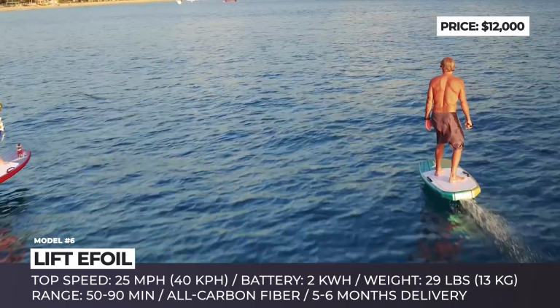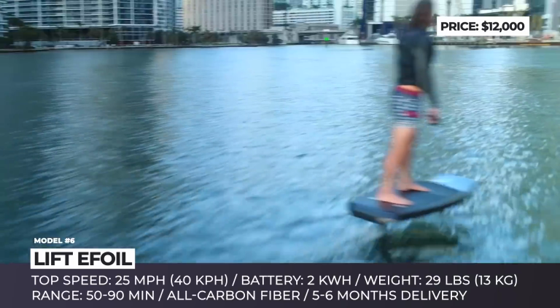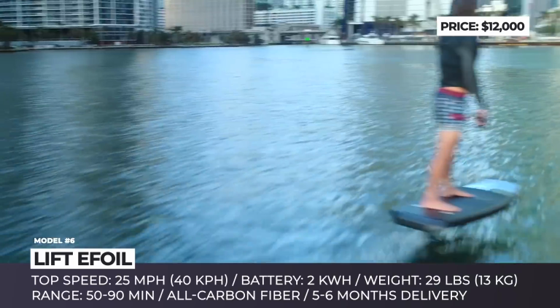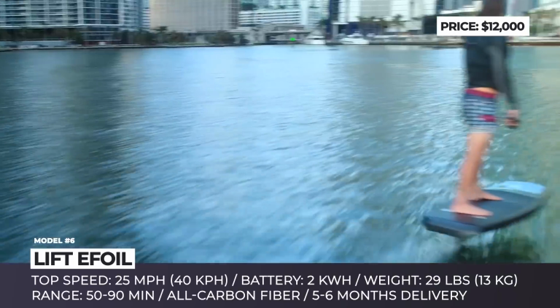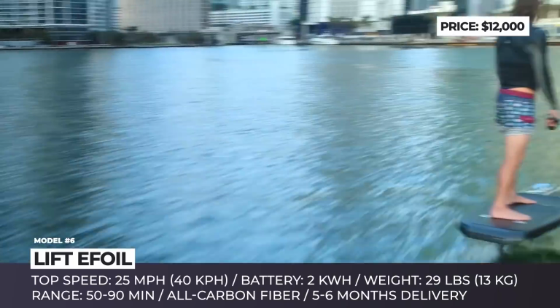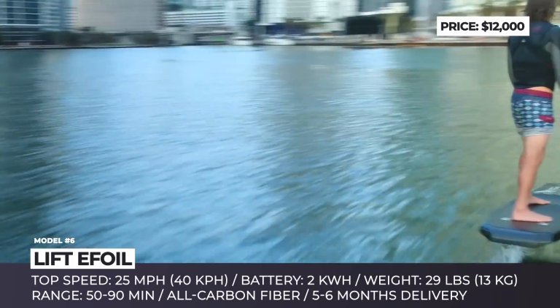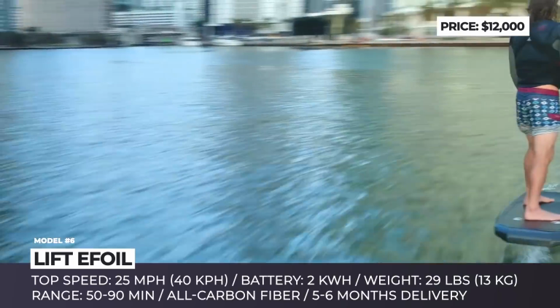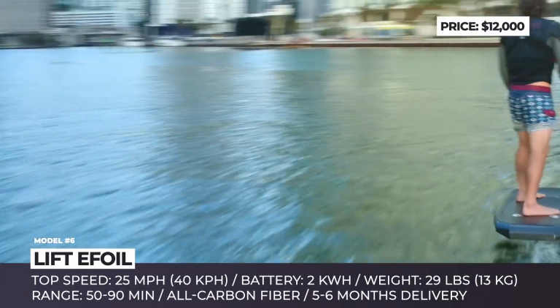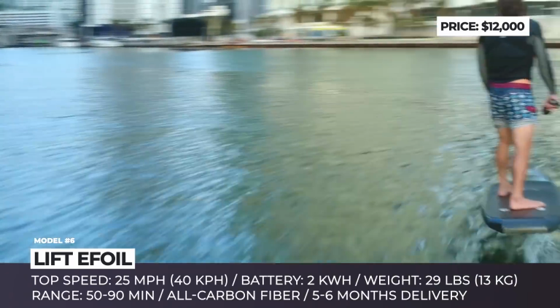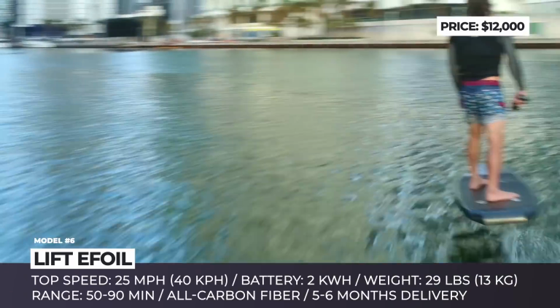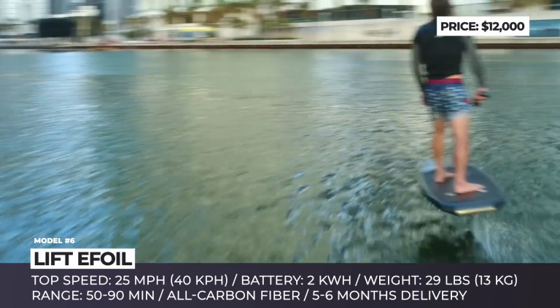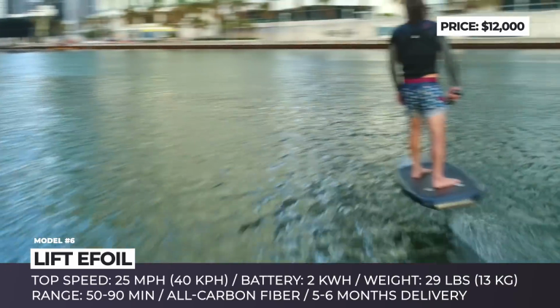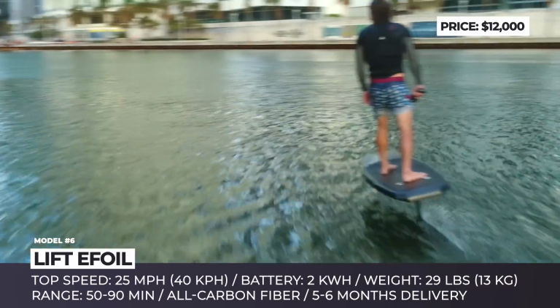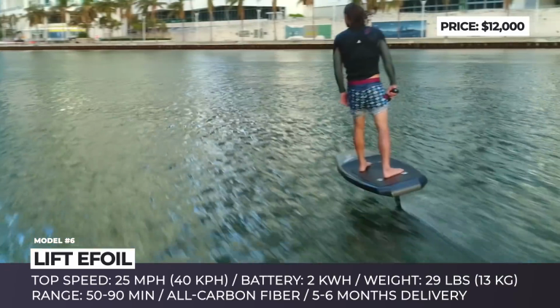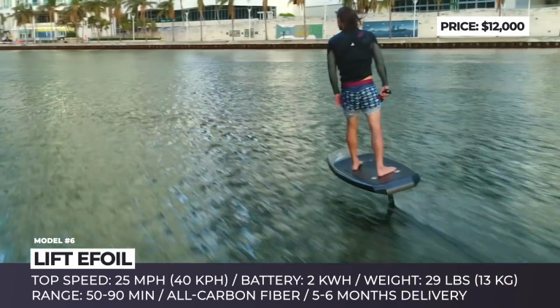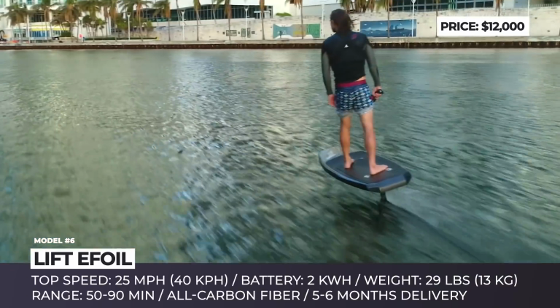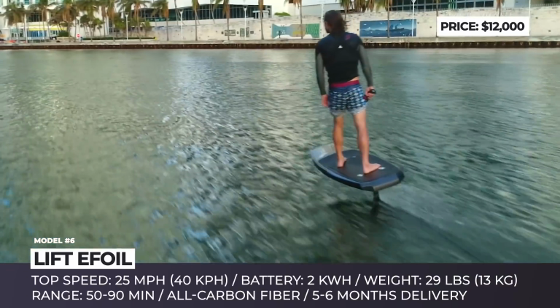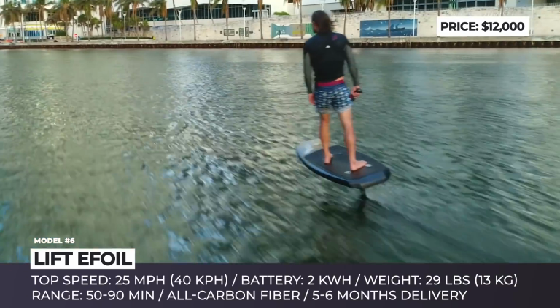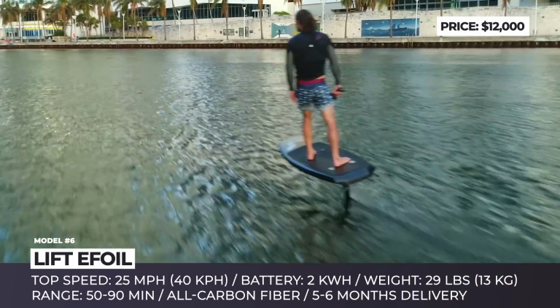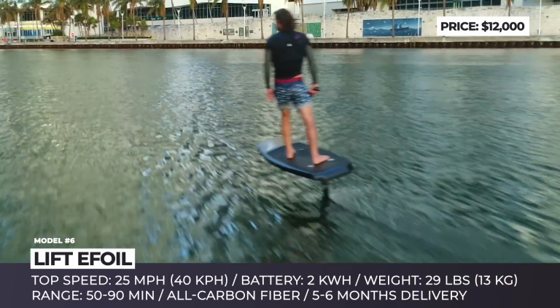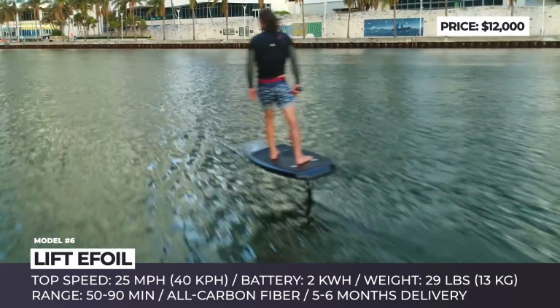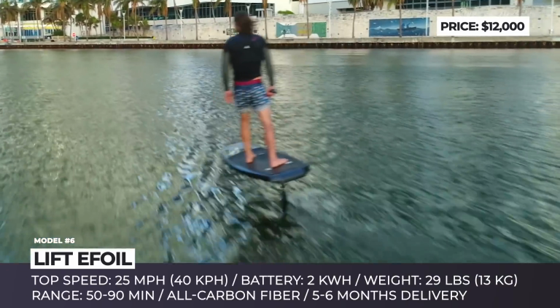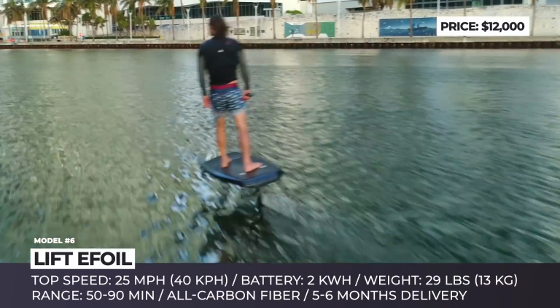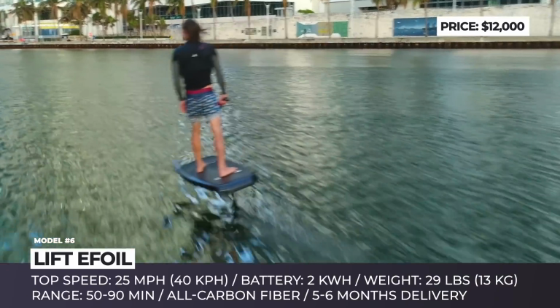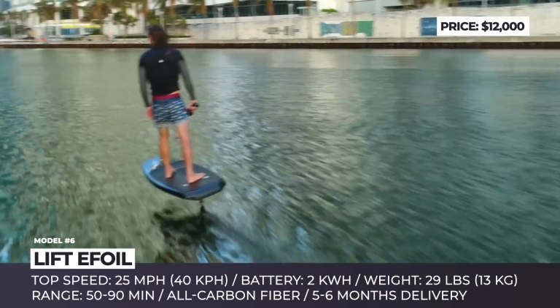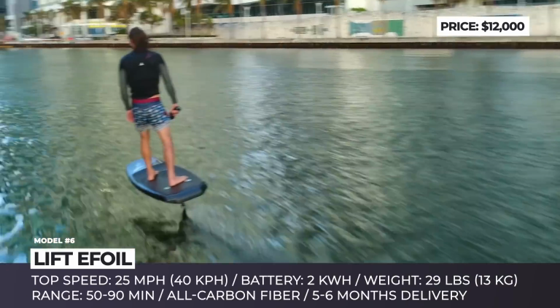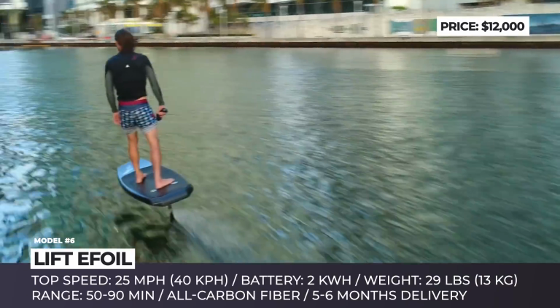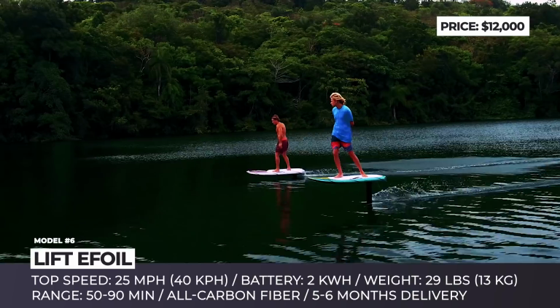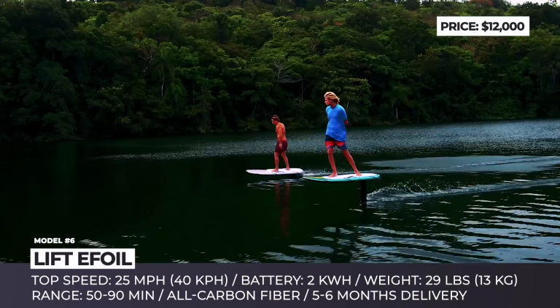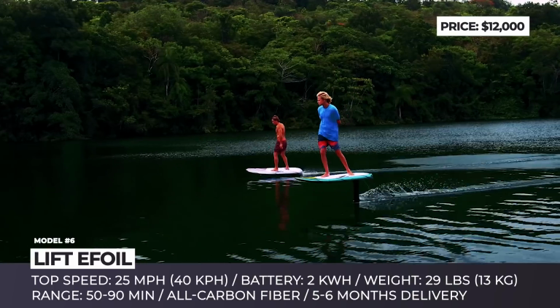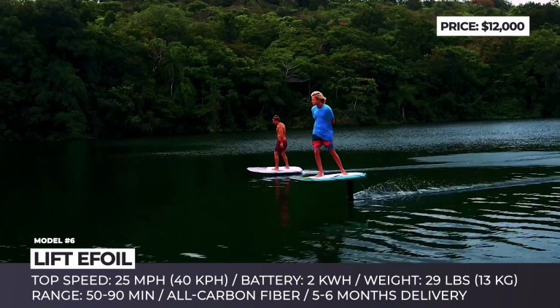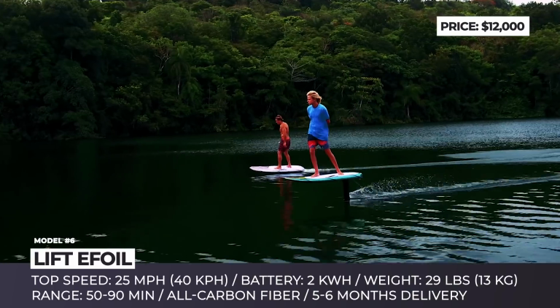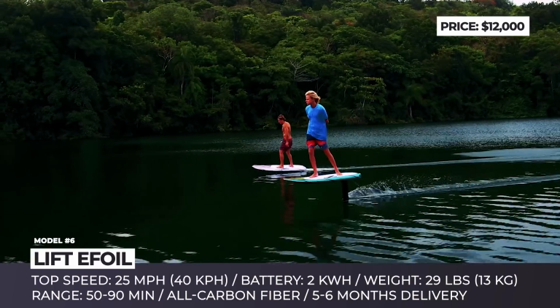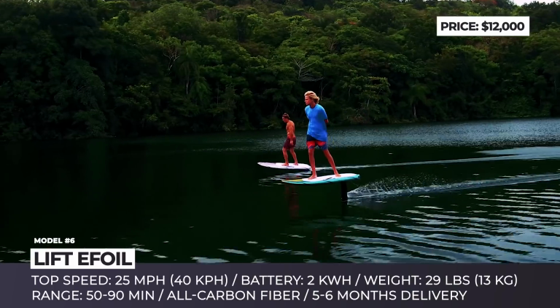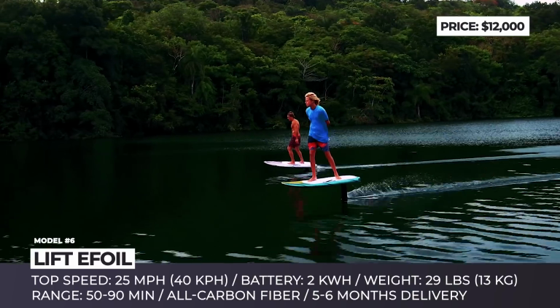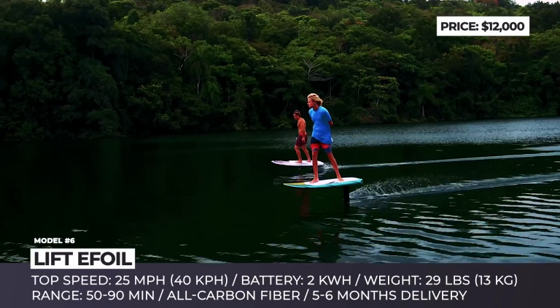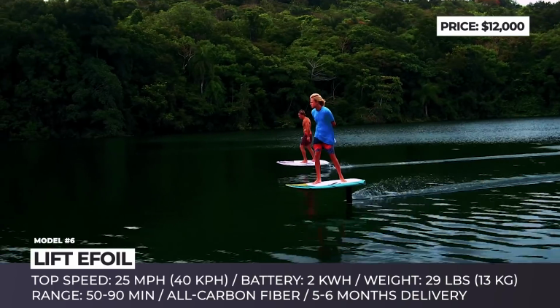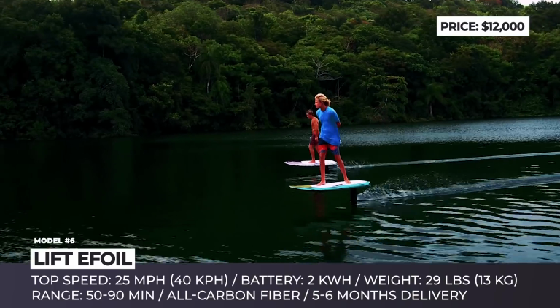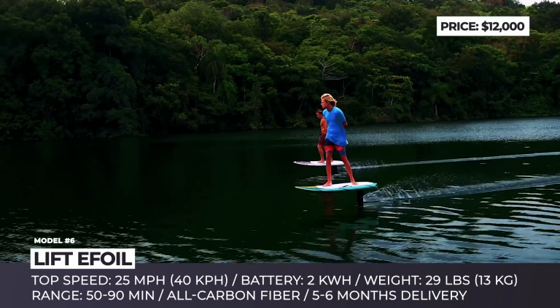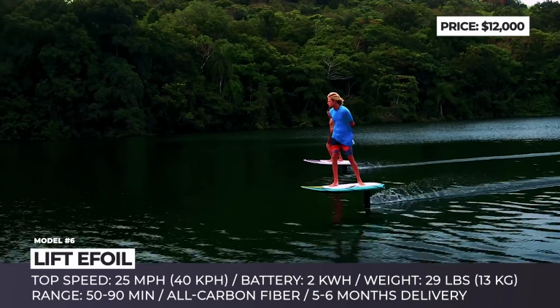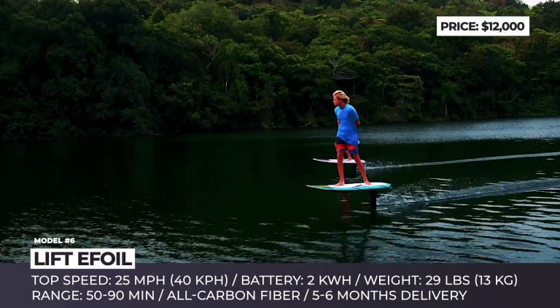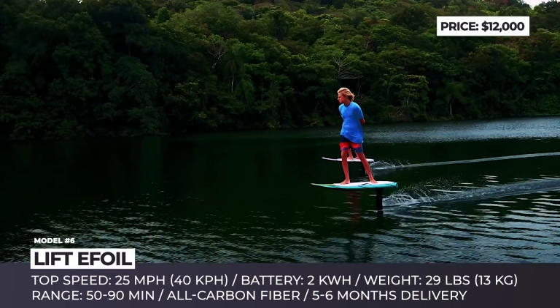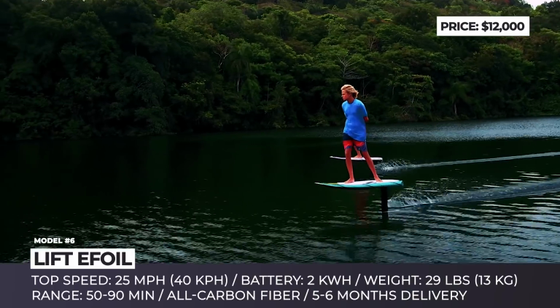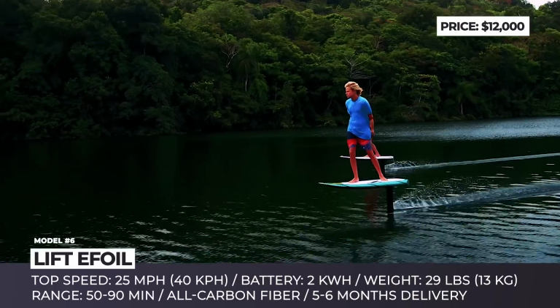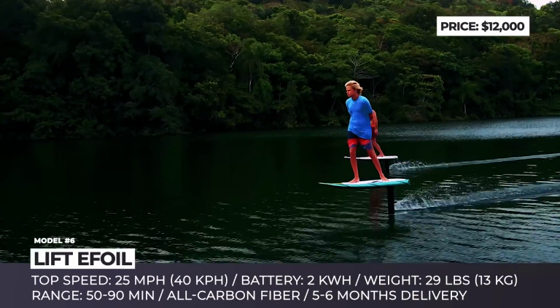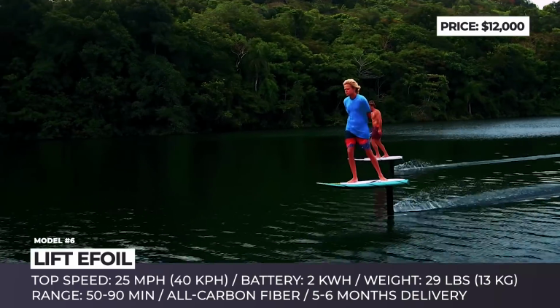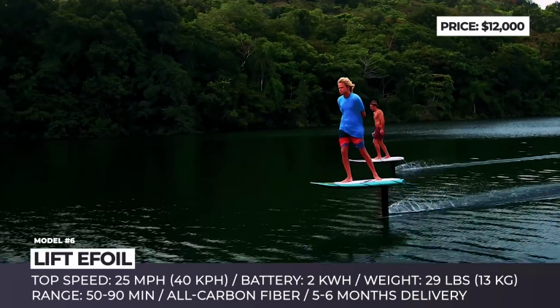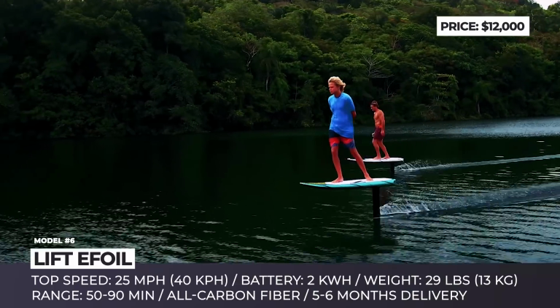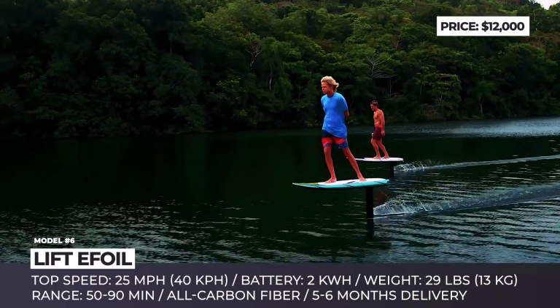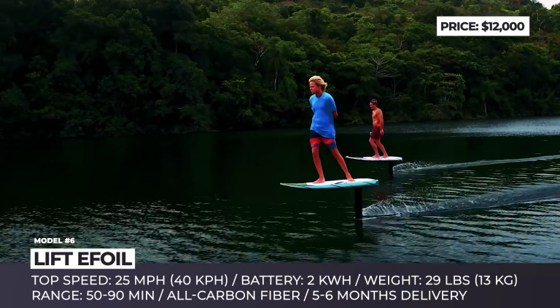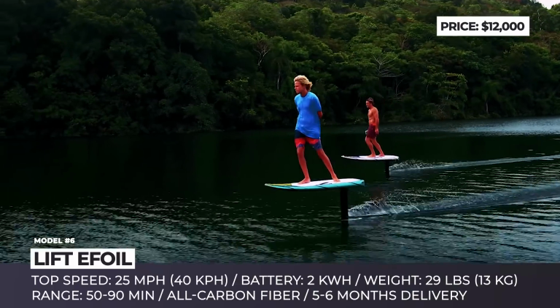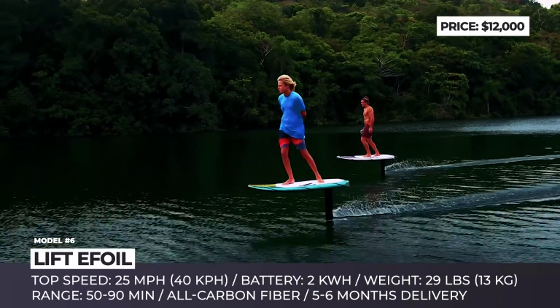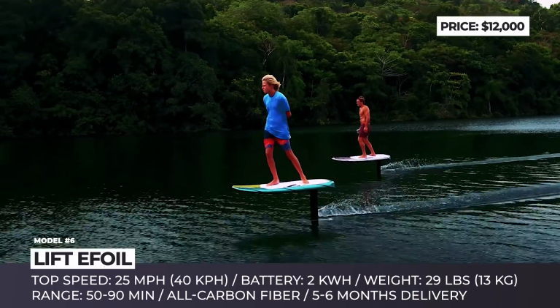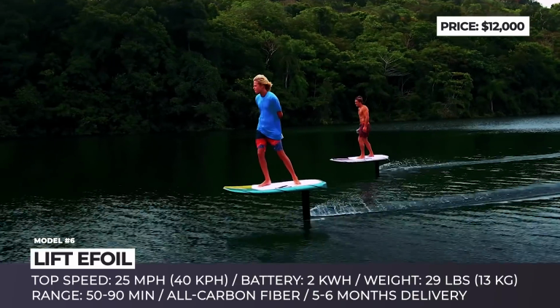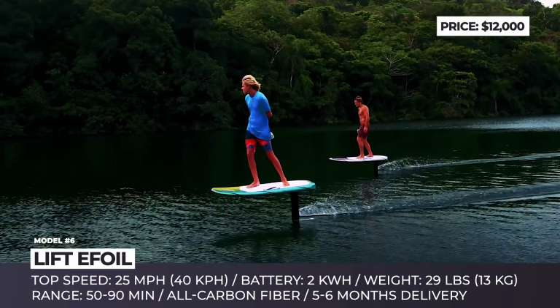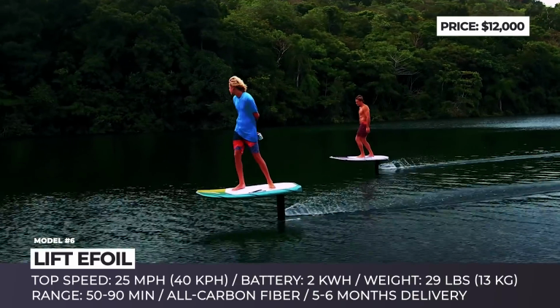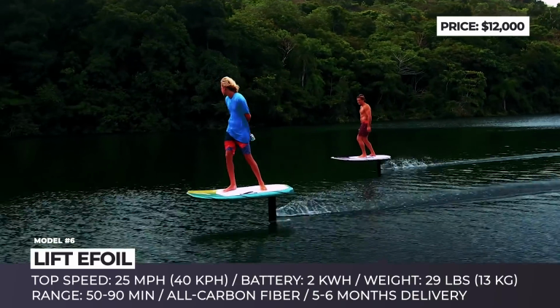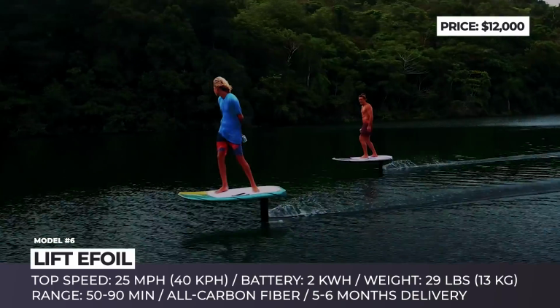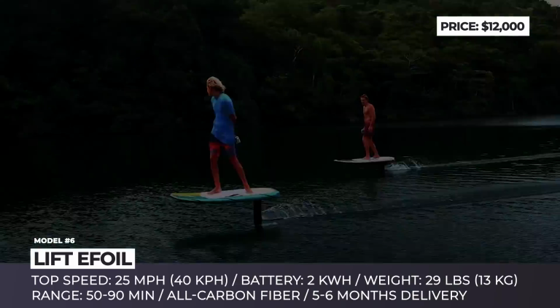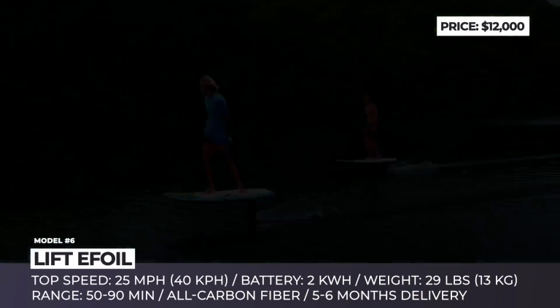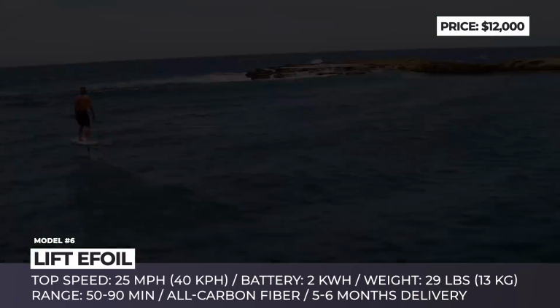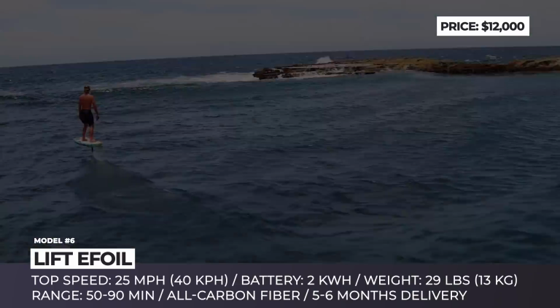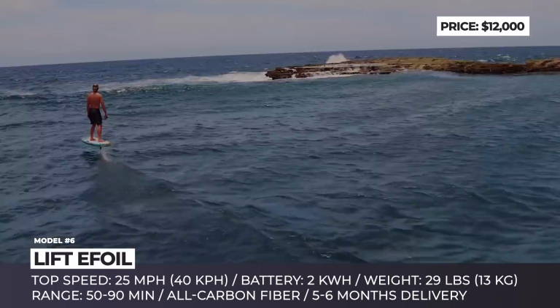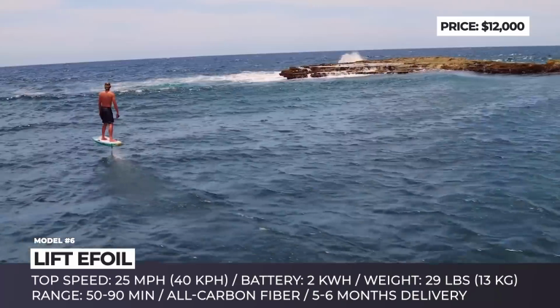The Lift E-foil weighs just 29 pounds, is easily assembled and taken apart, so it won't take more space than a regular surfboard.